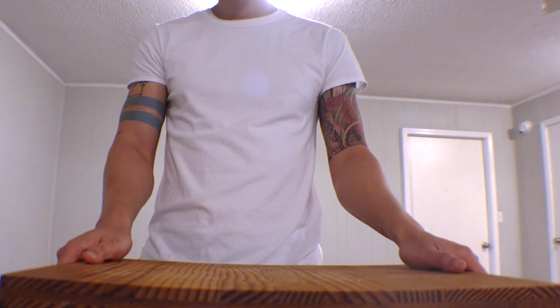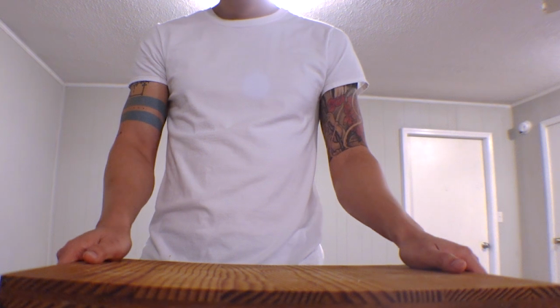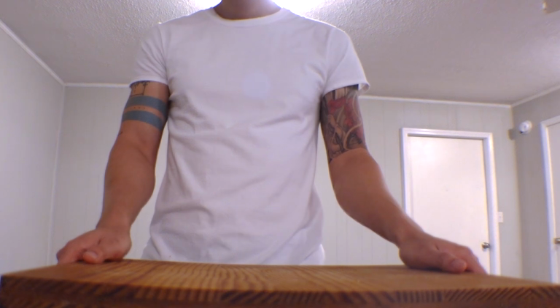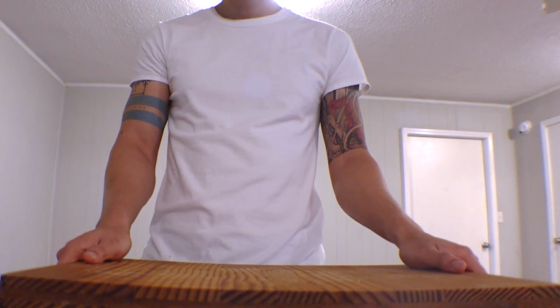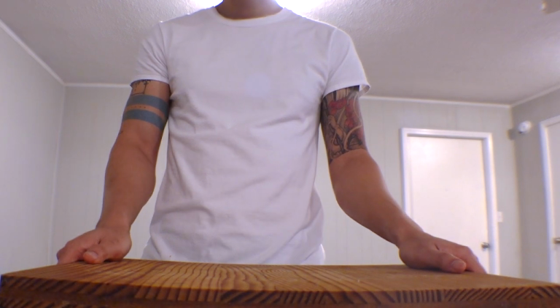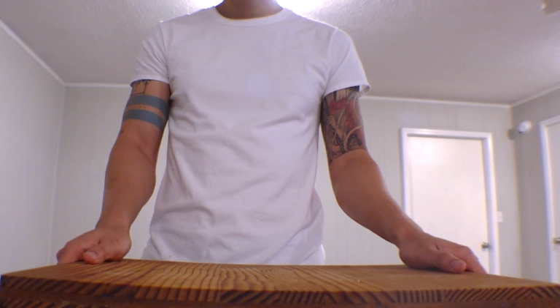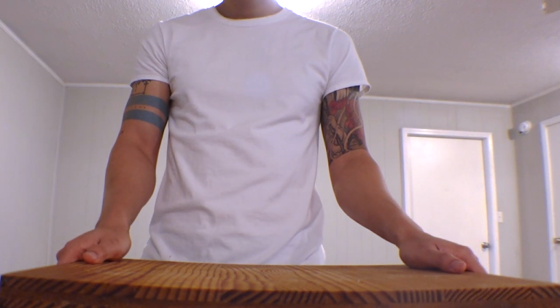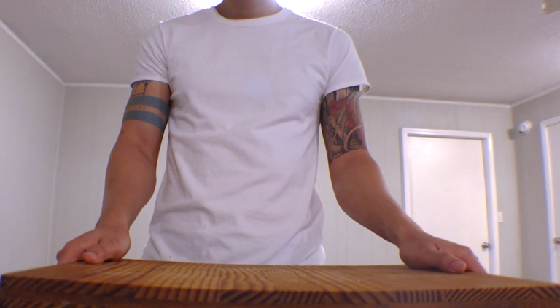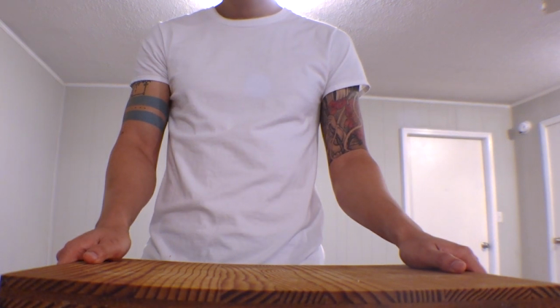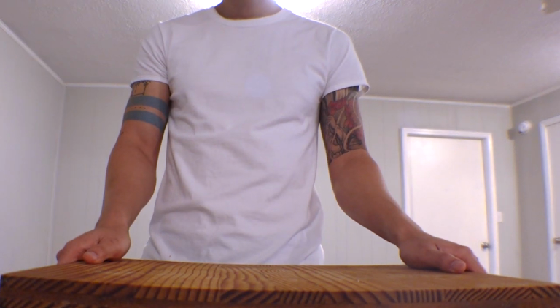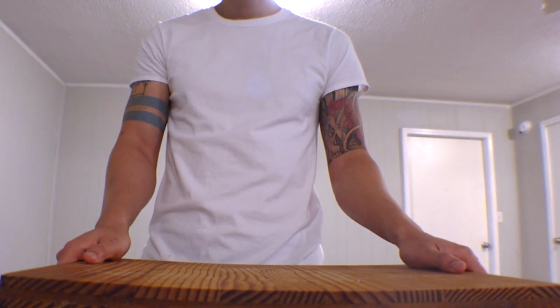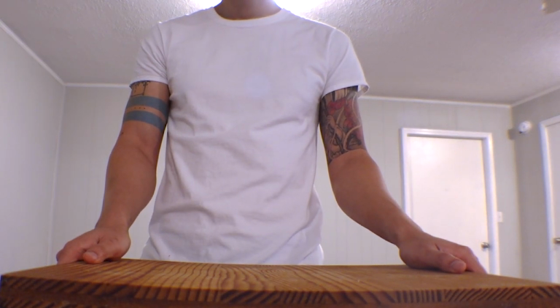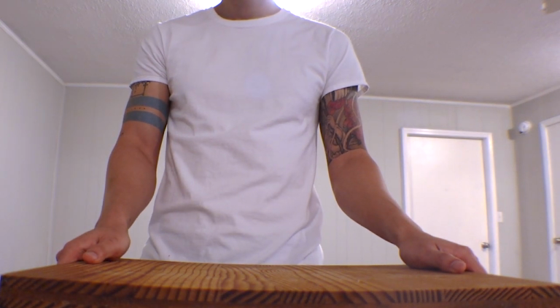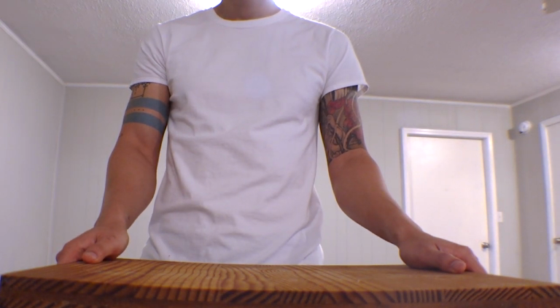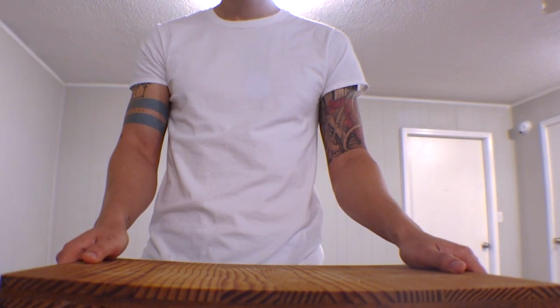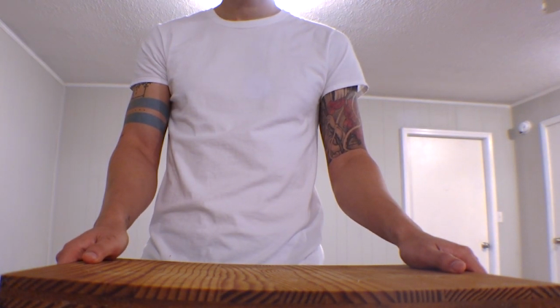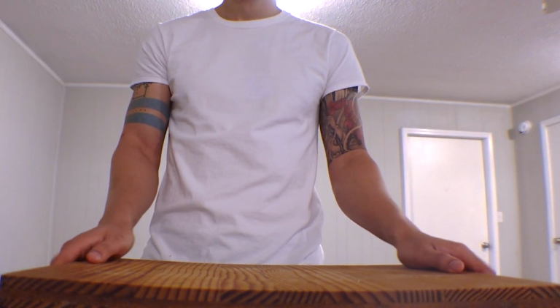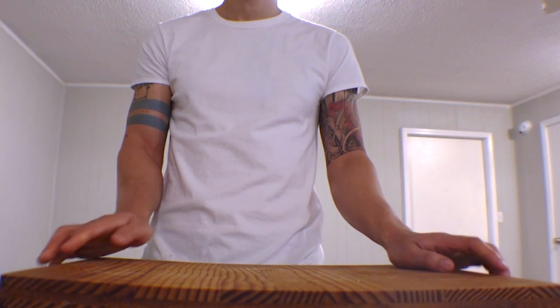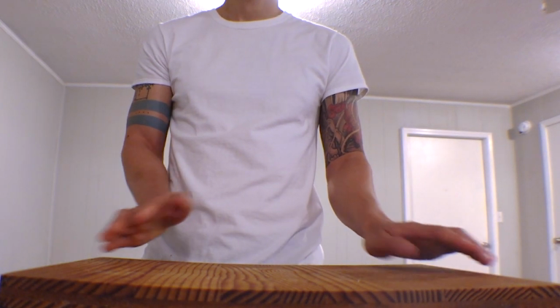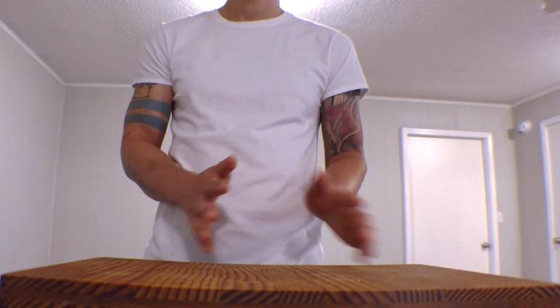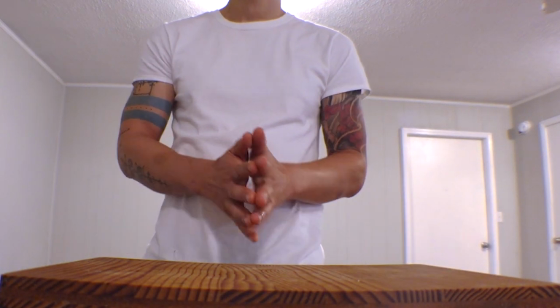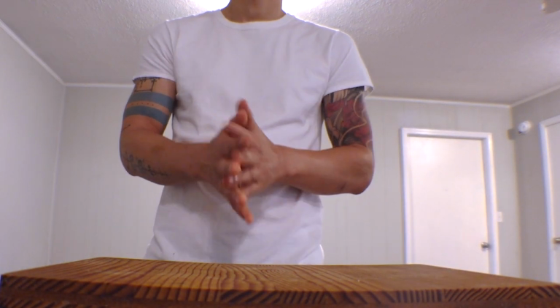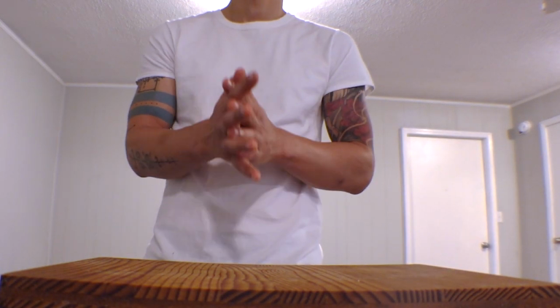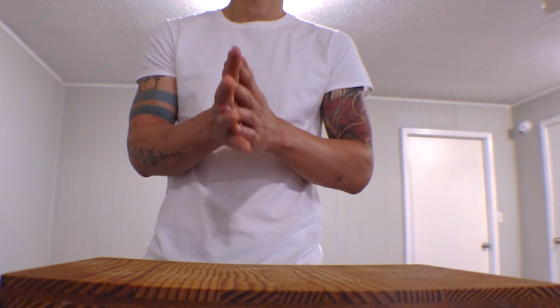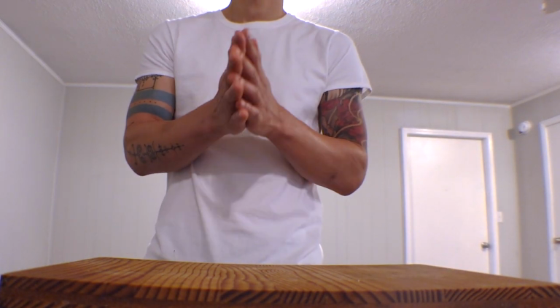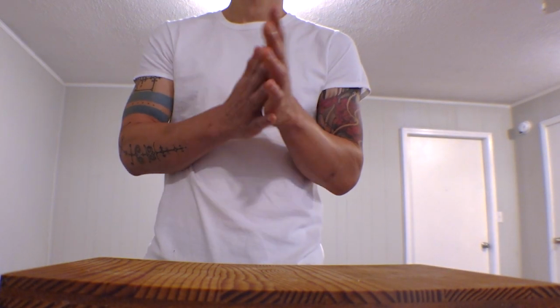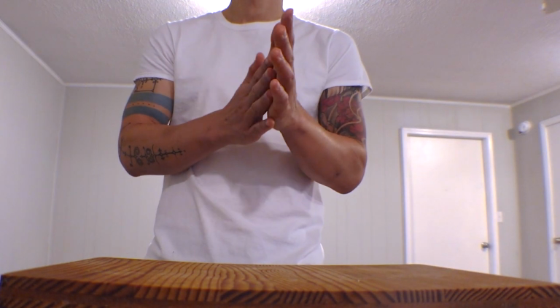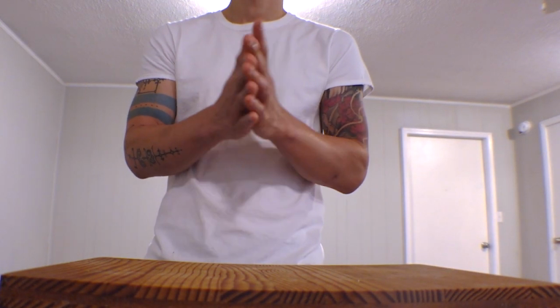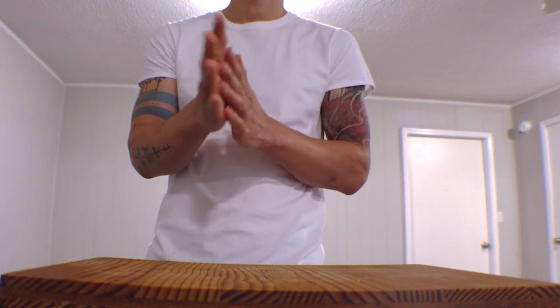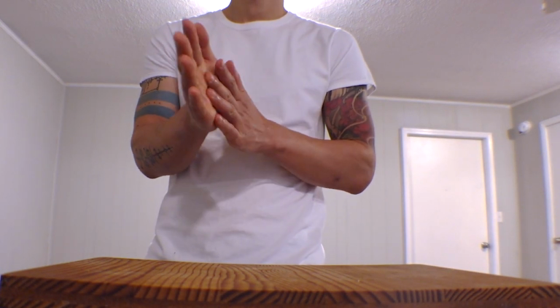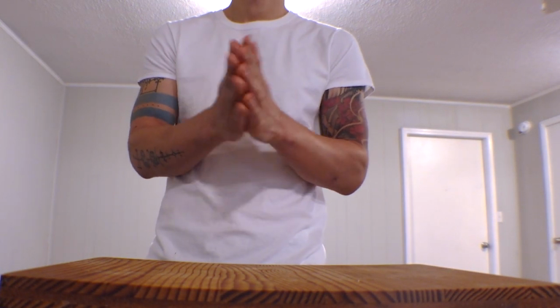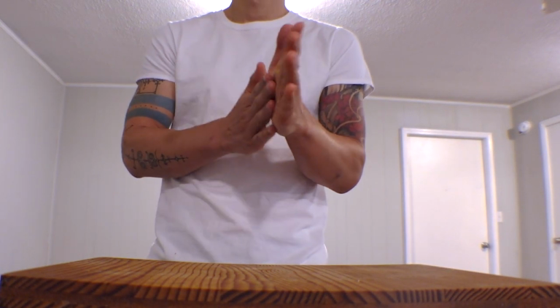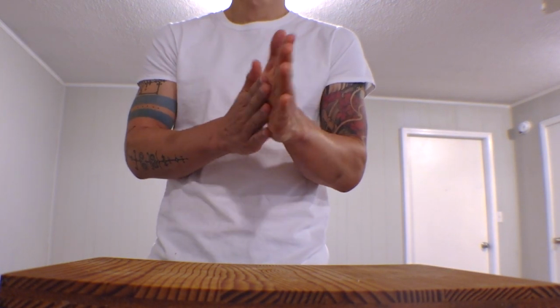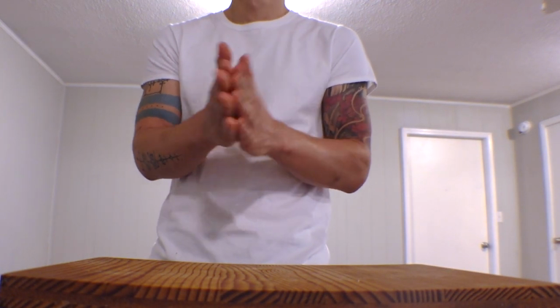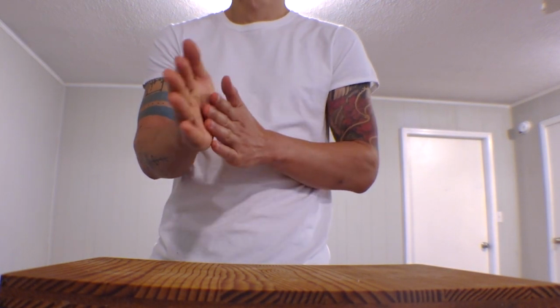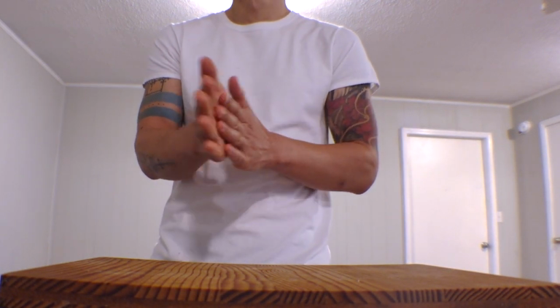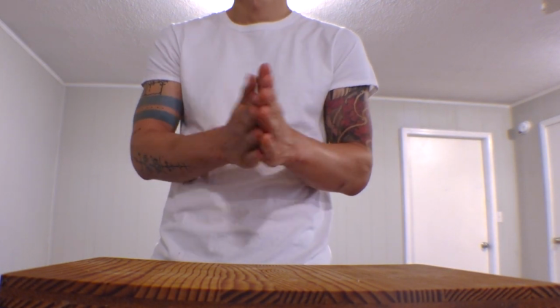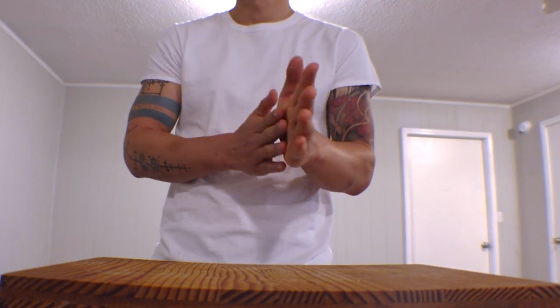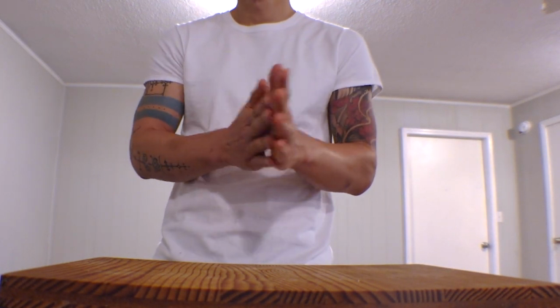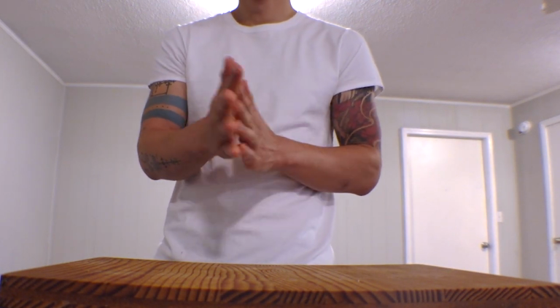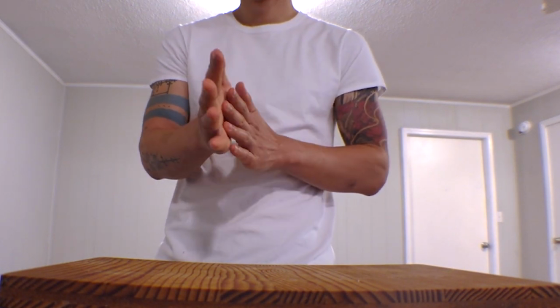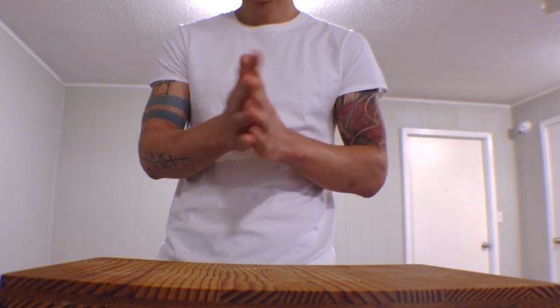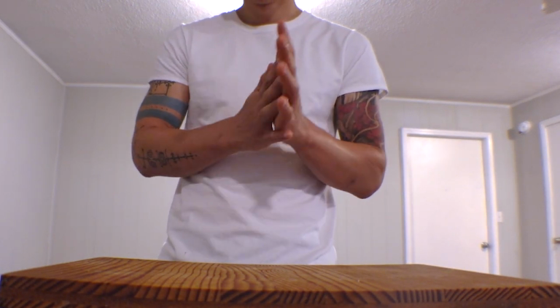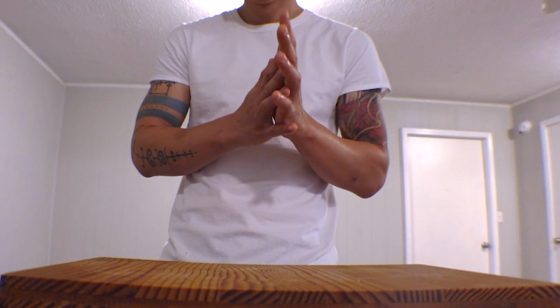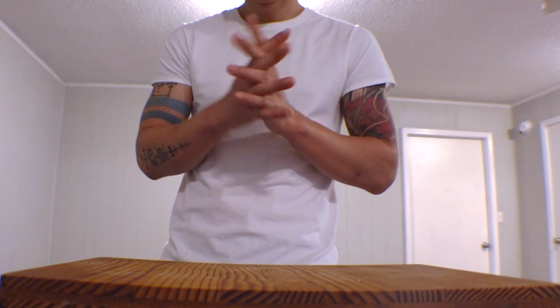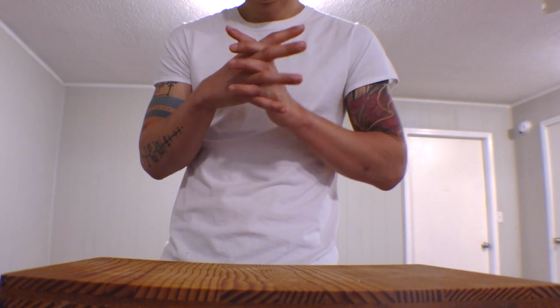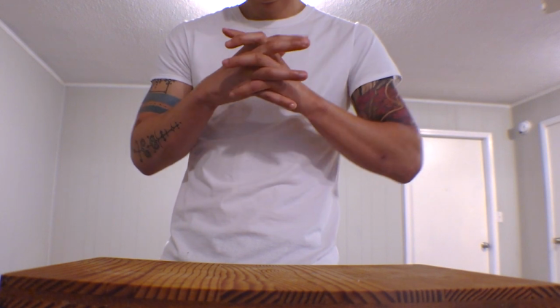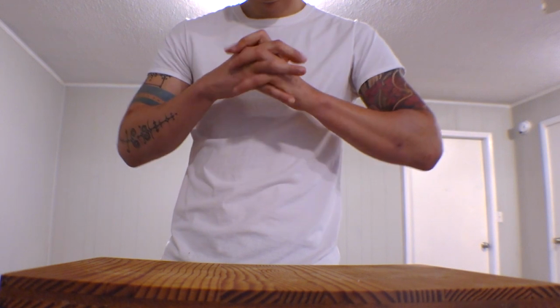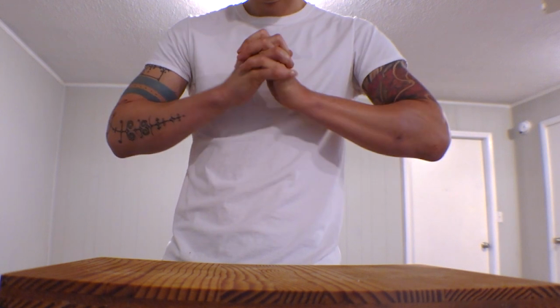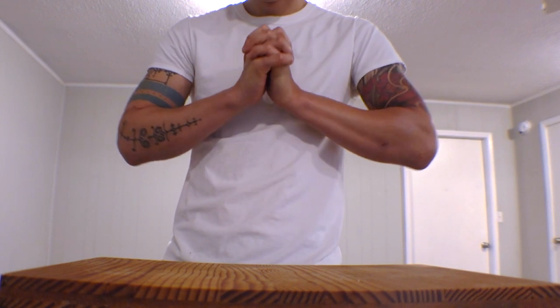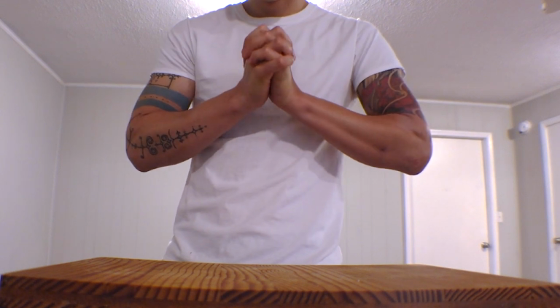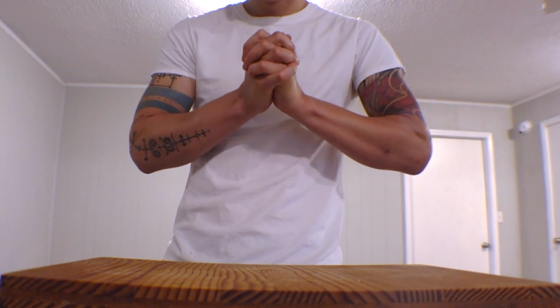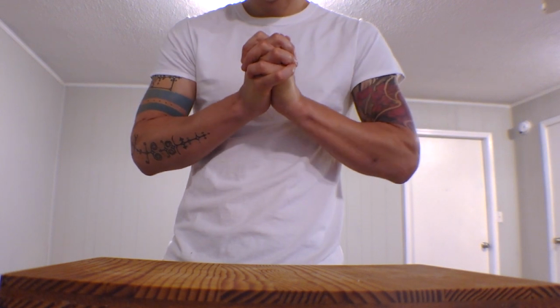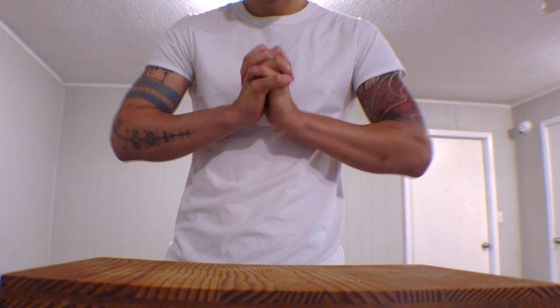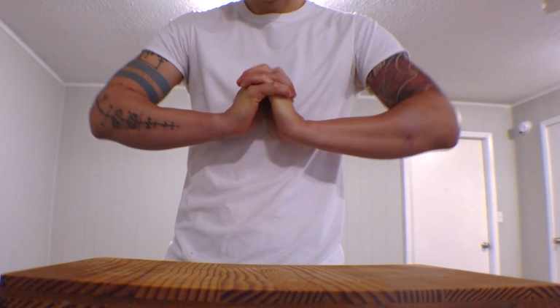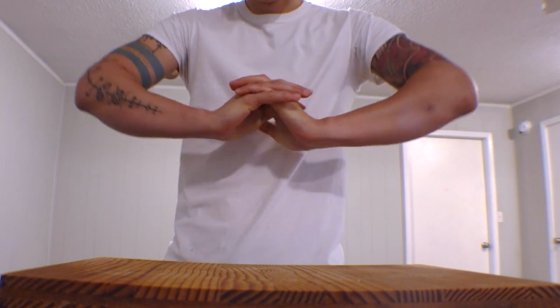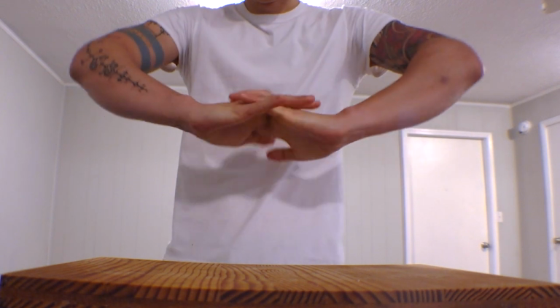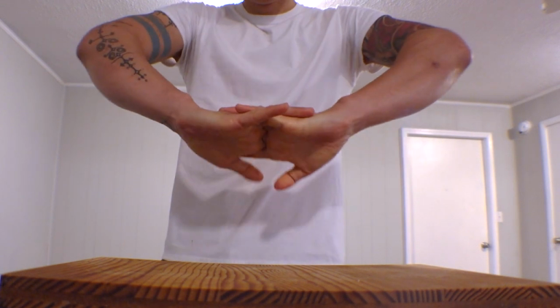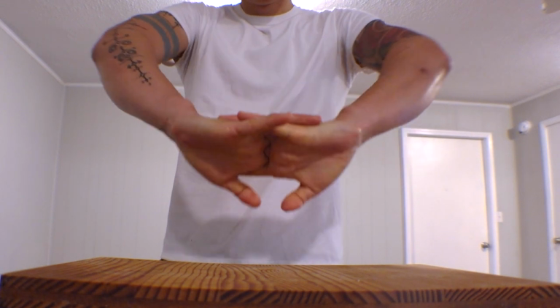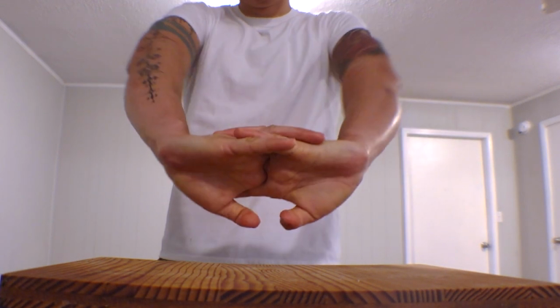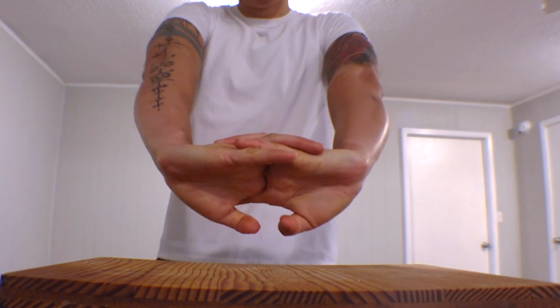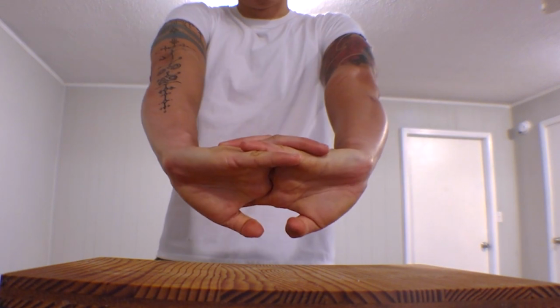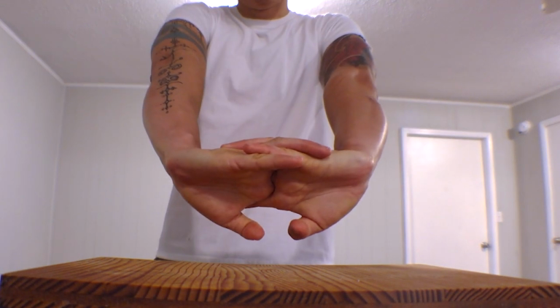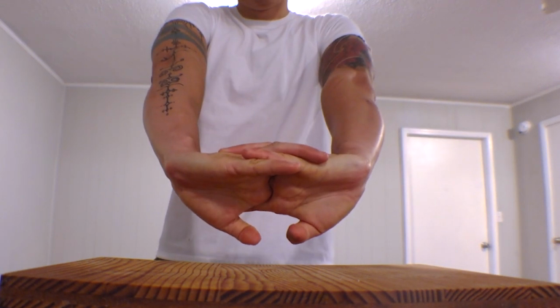It's been a long time, family. Welcome back. Today I'm going to show you how to make sourdough if you aren't an OCD chemist. Let's go.